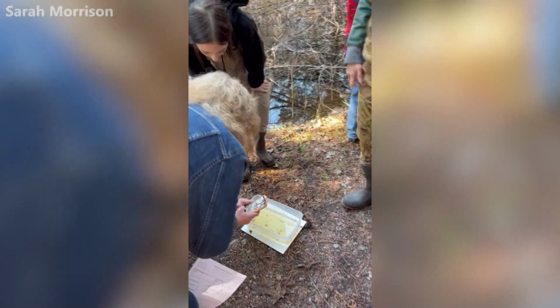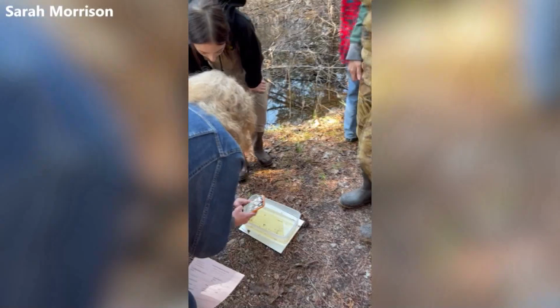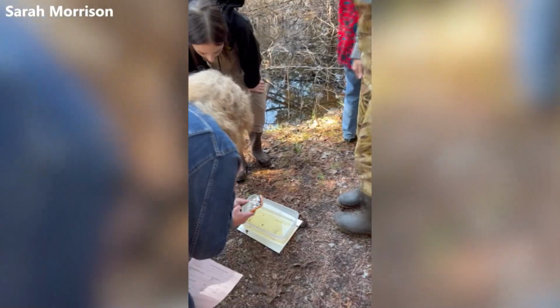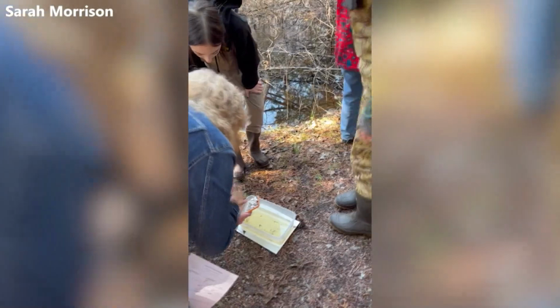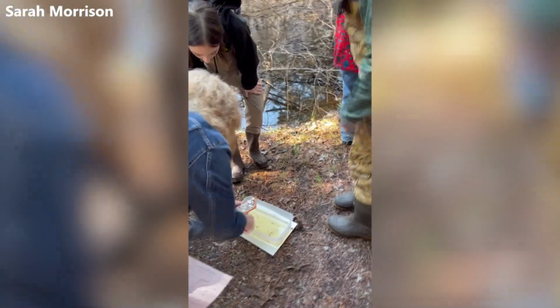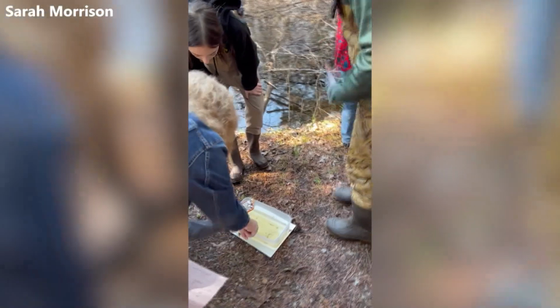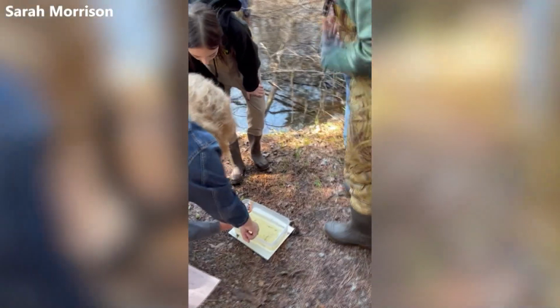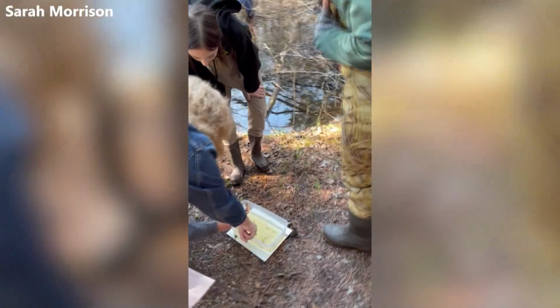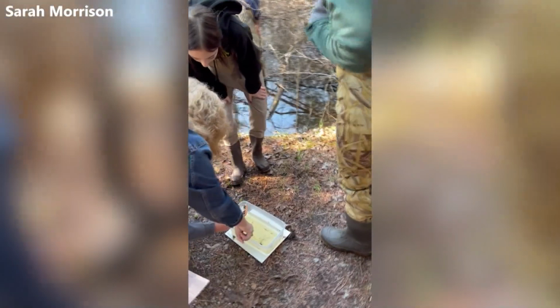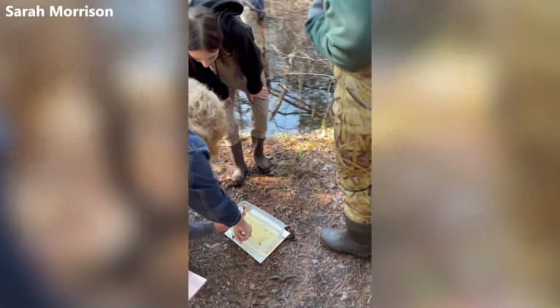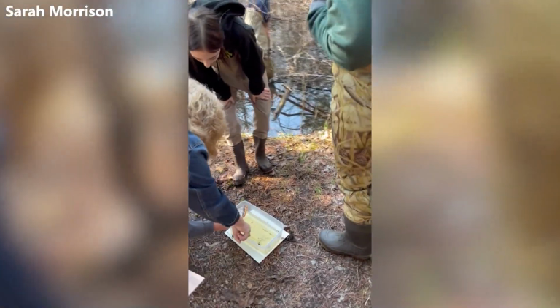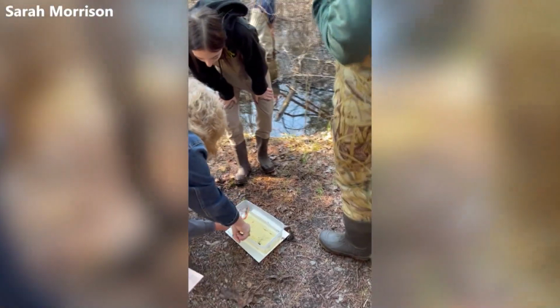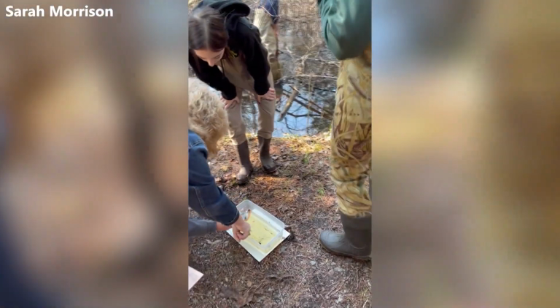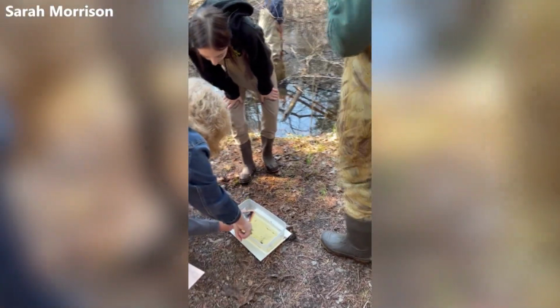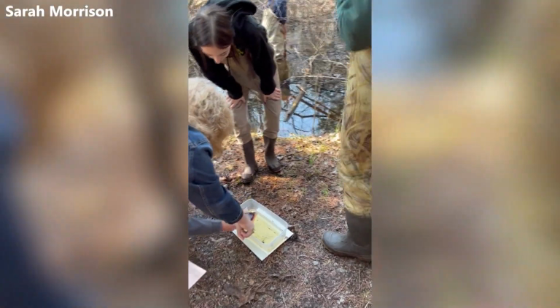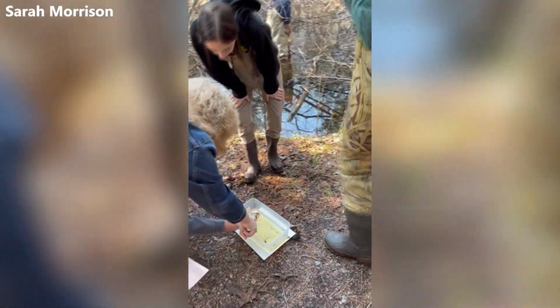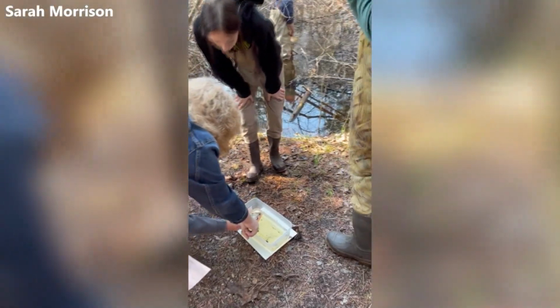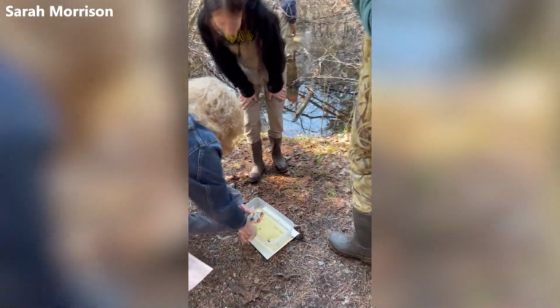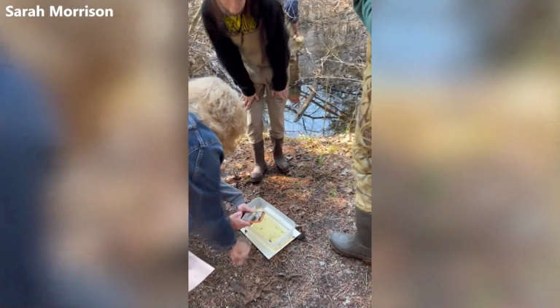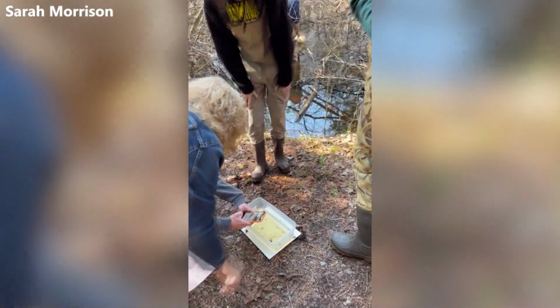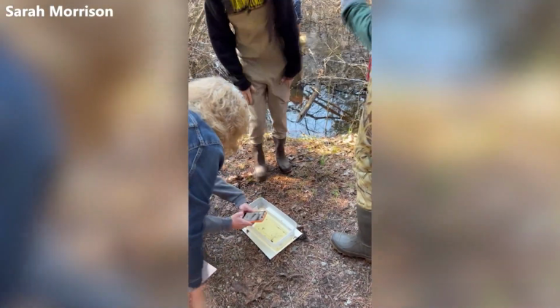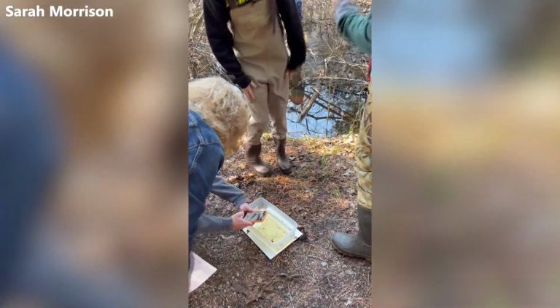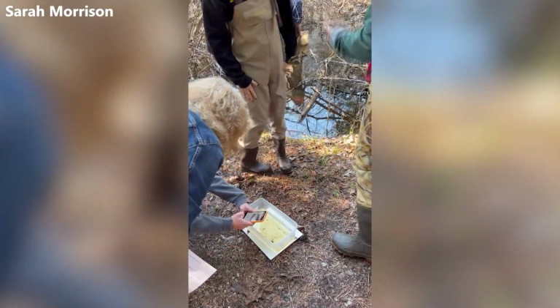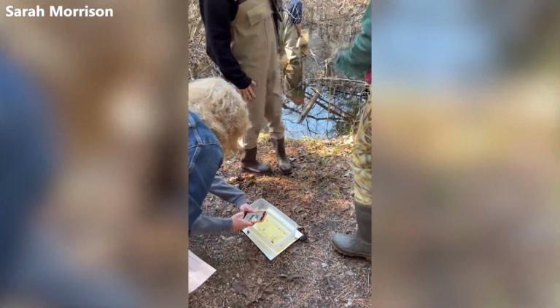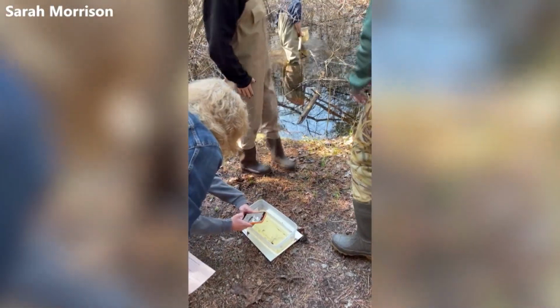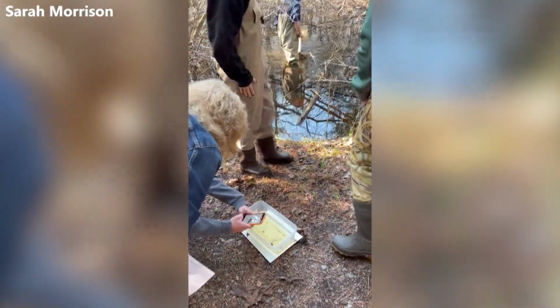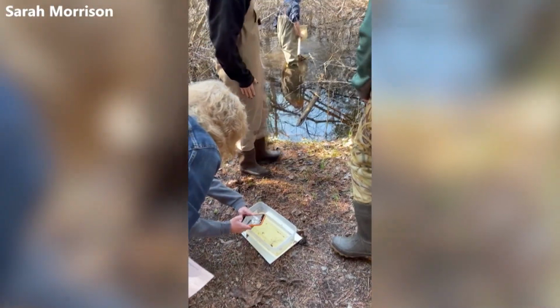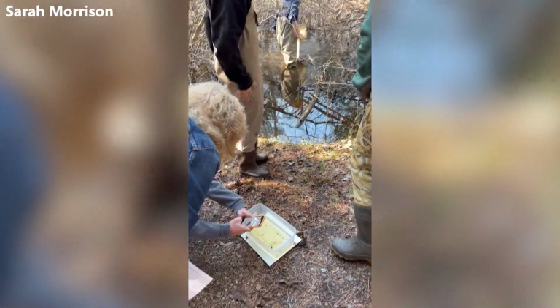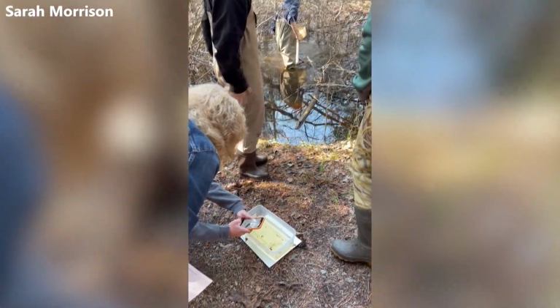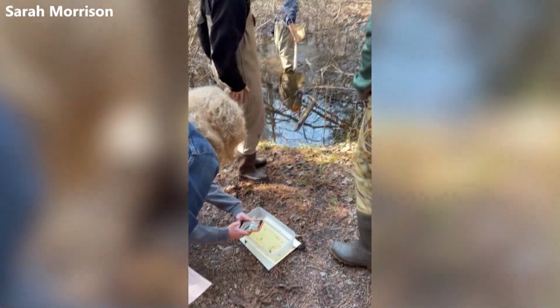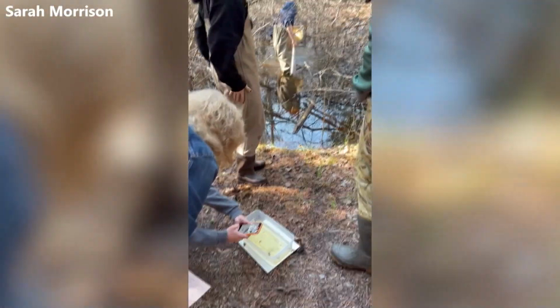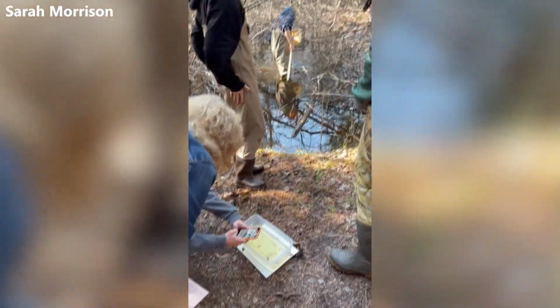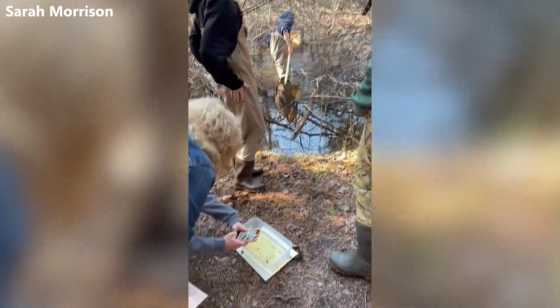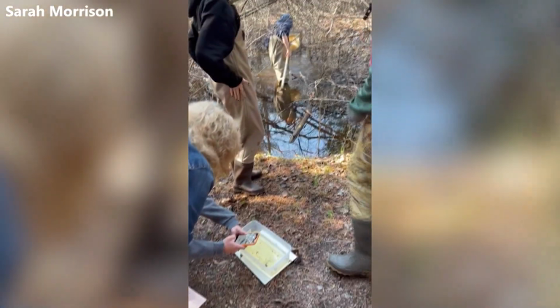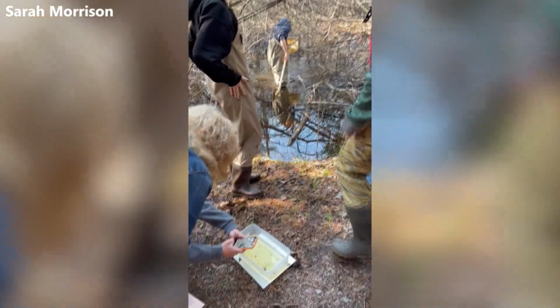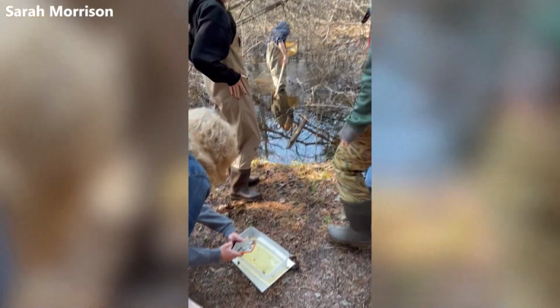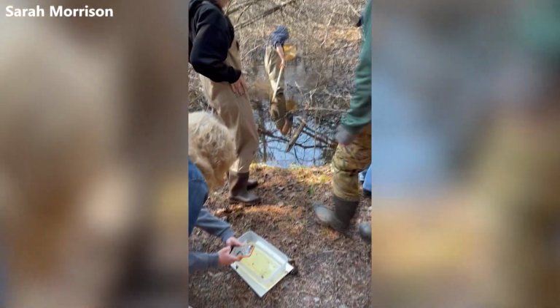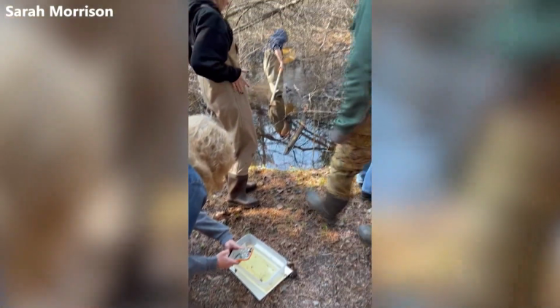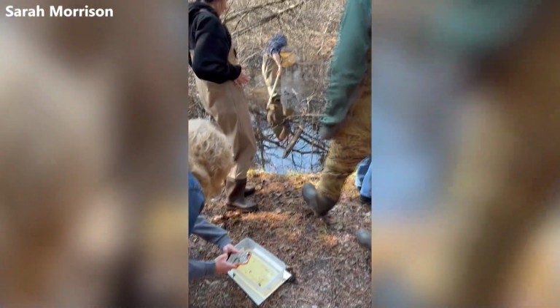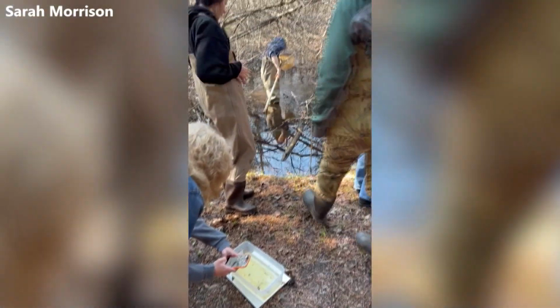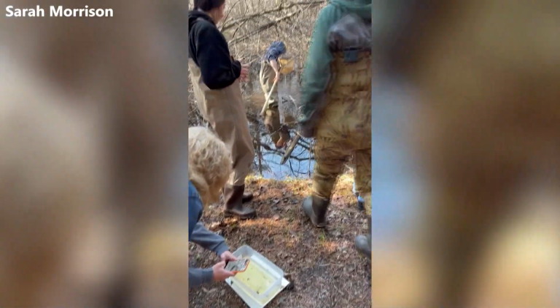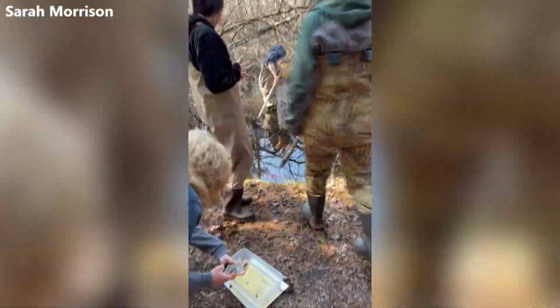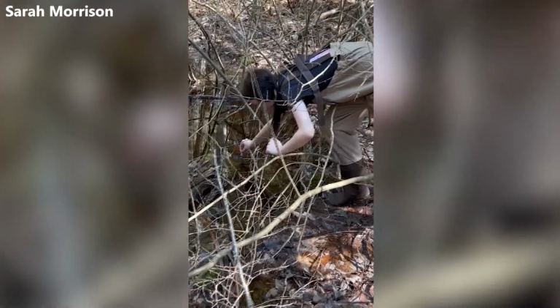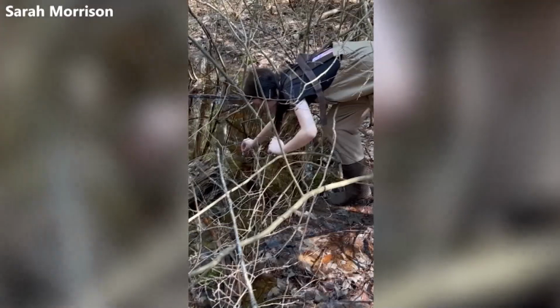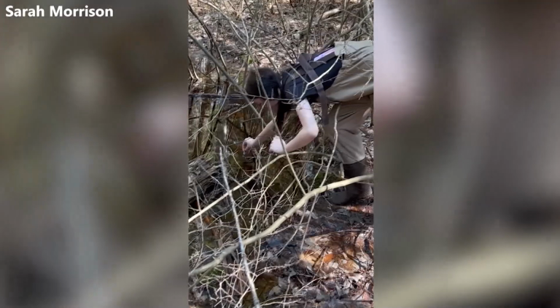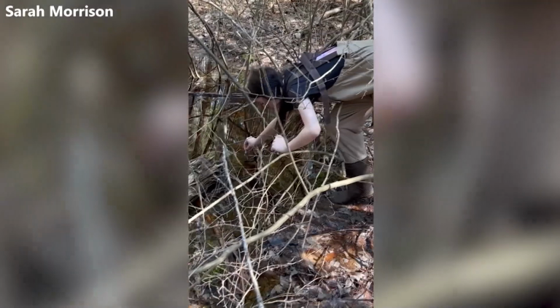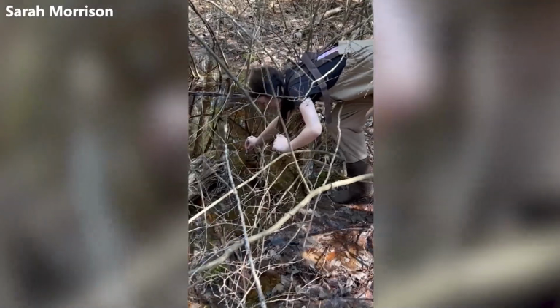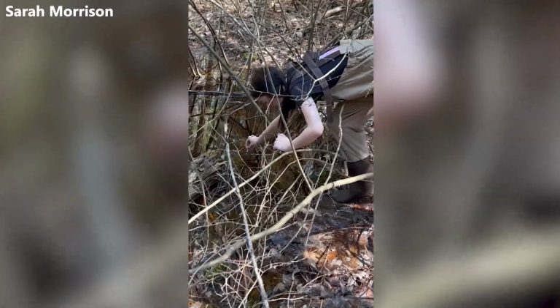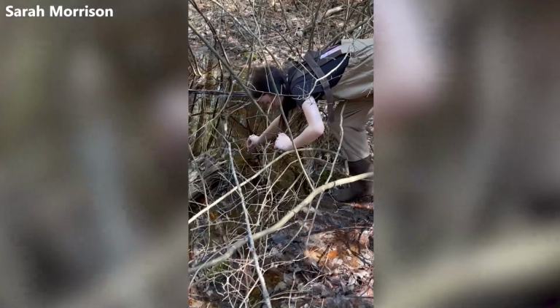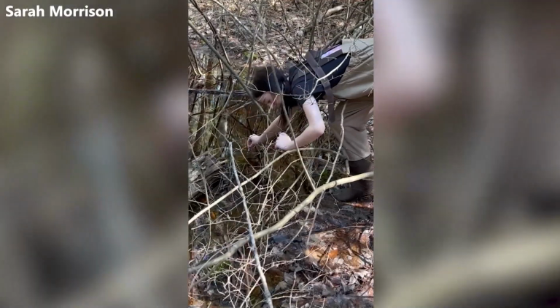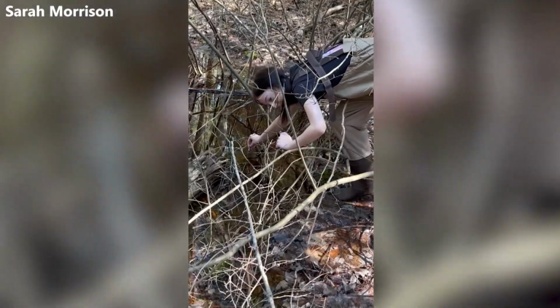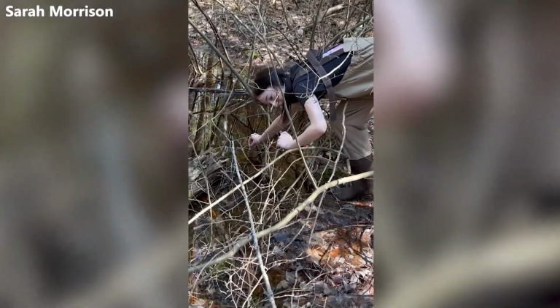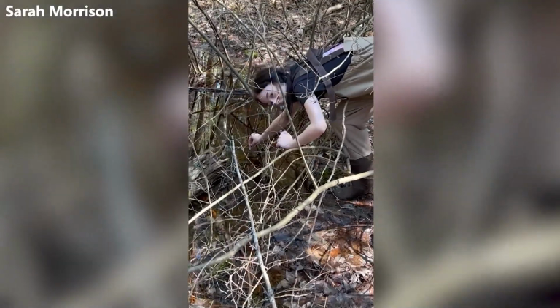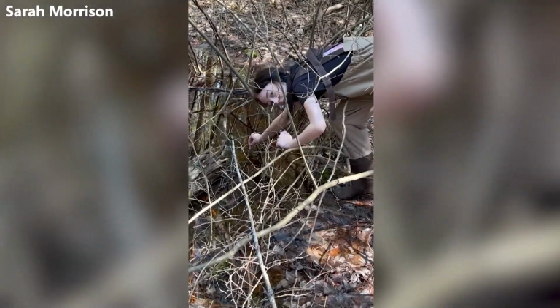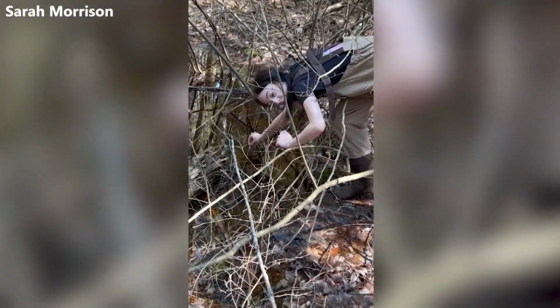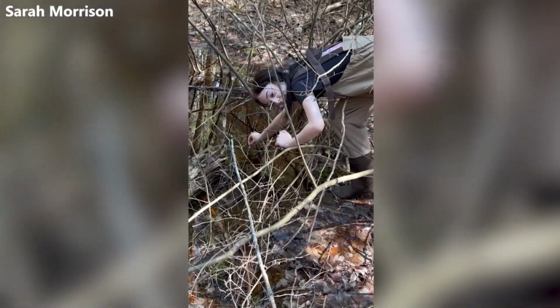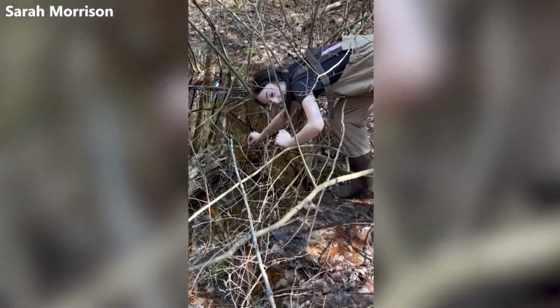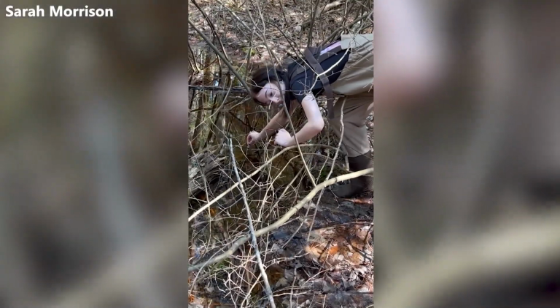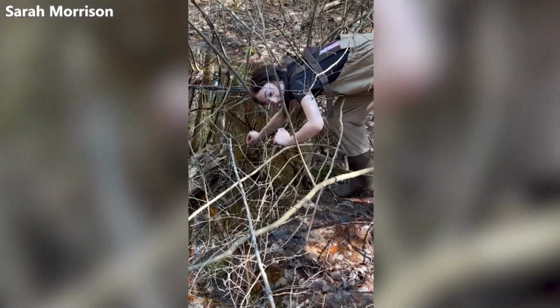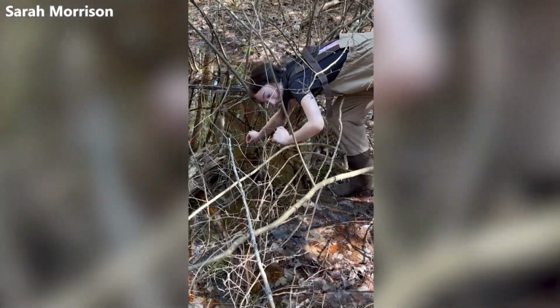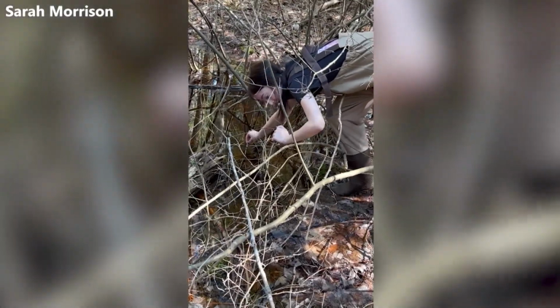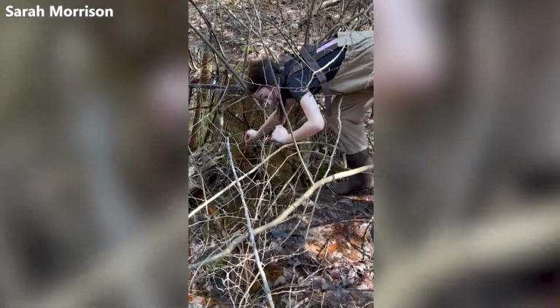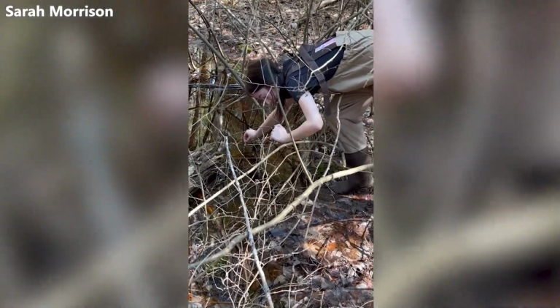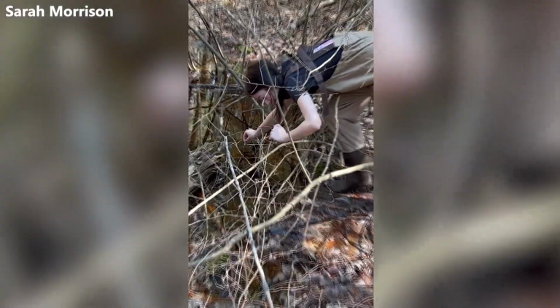The students arrived at 9:15 a.m. and studied vernal pools until 11:30 a.m. In Alpena, Carter Landis, WBKB News.